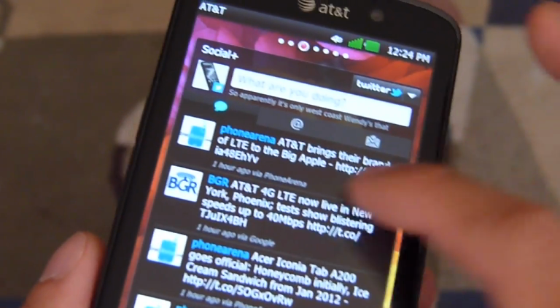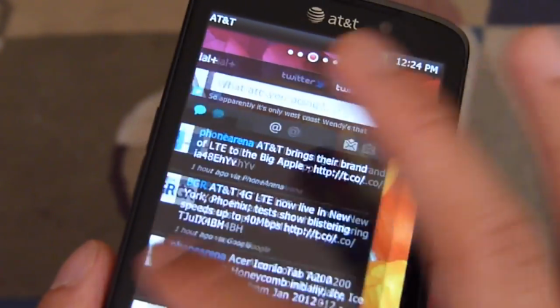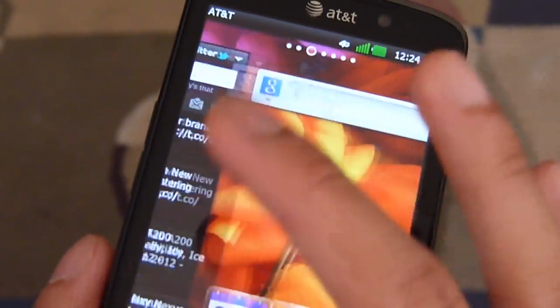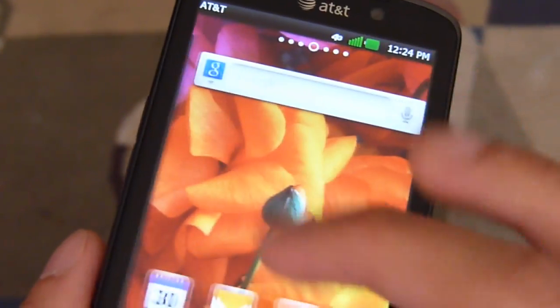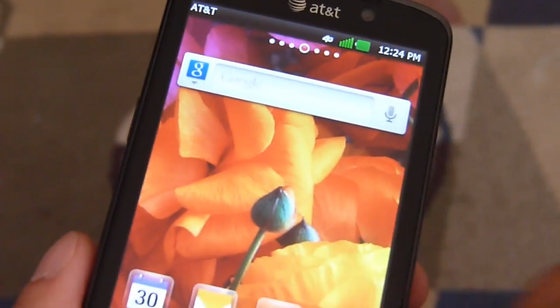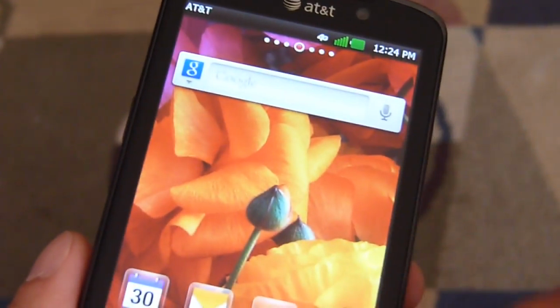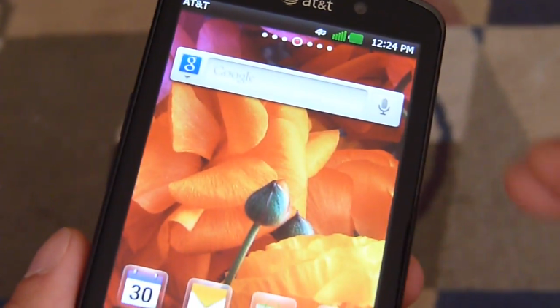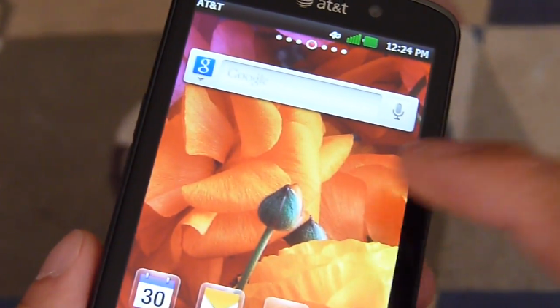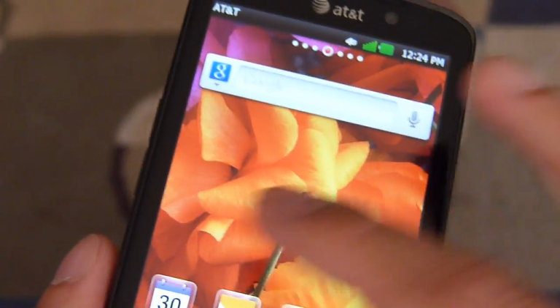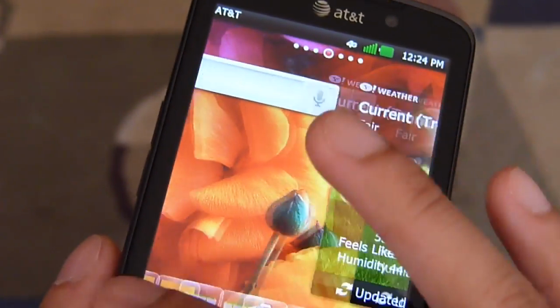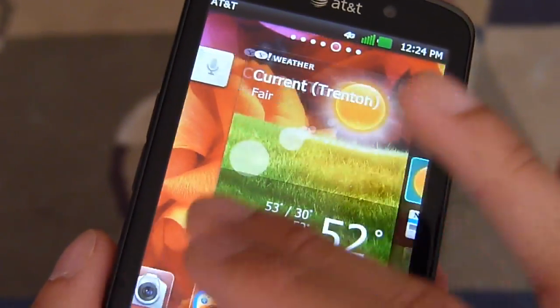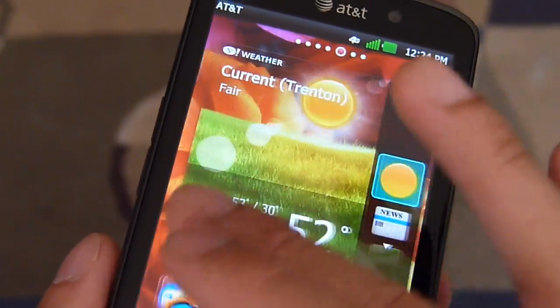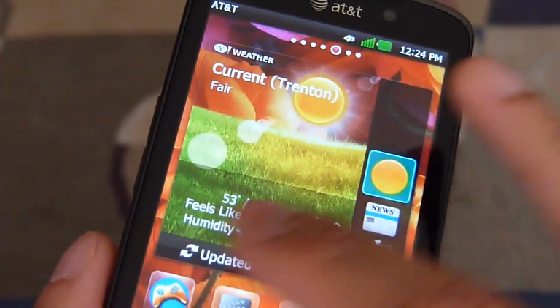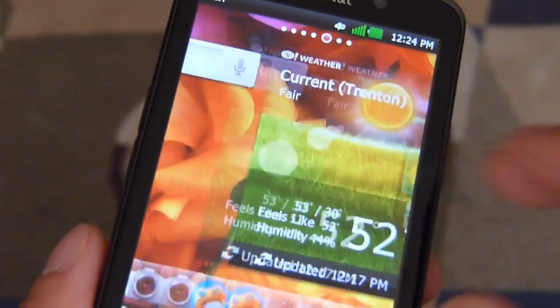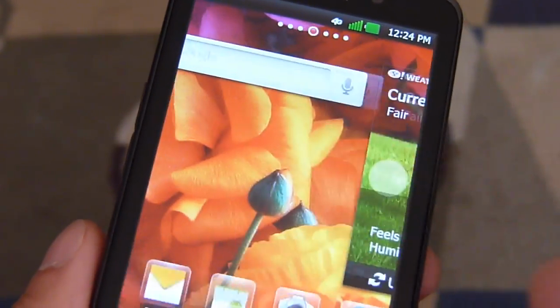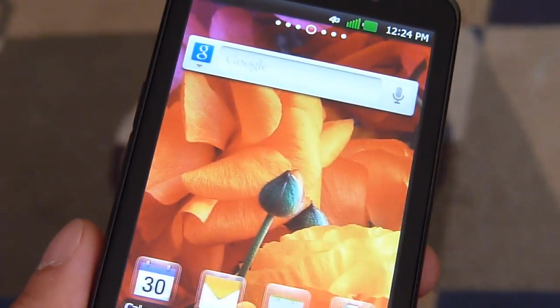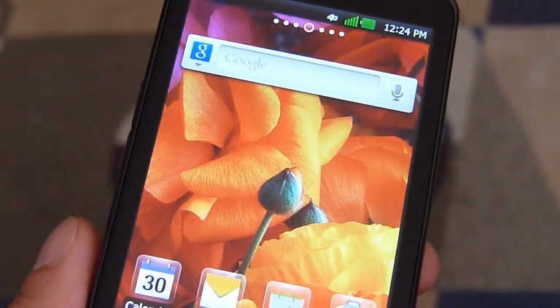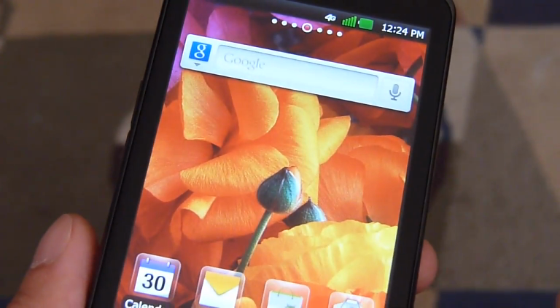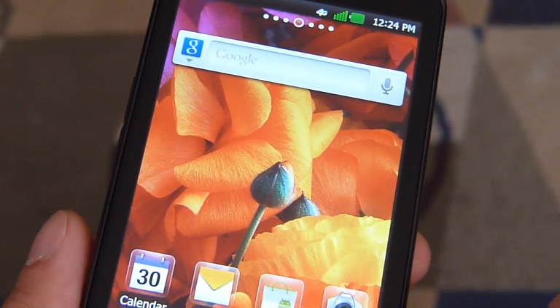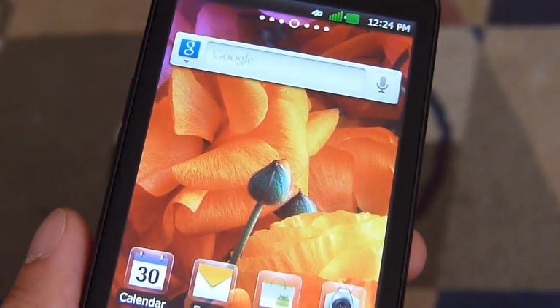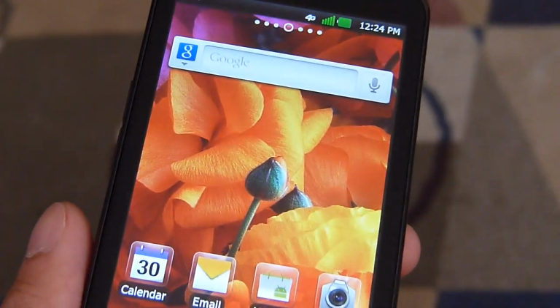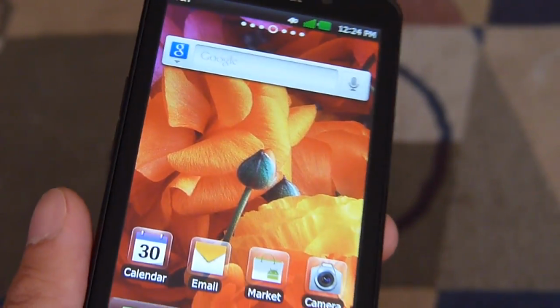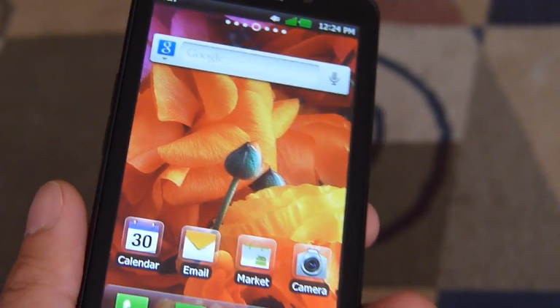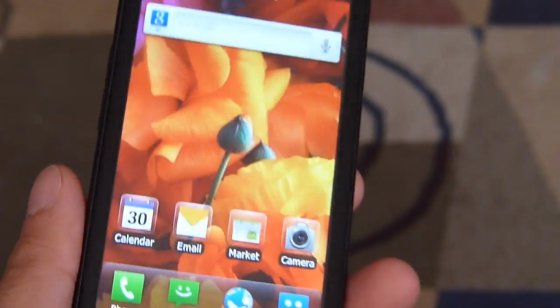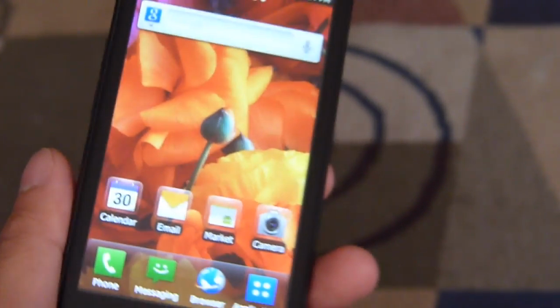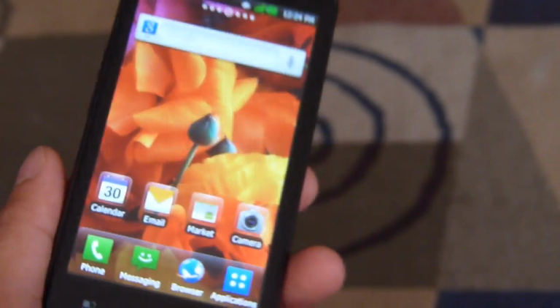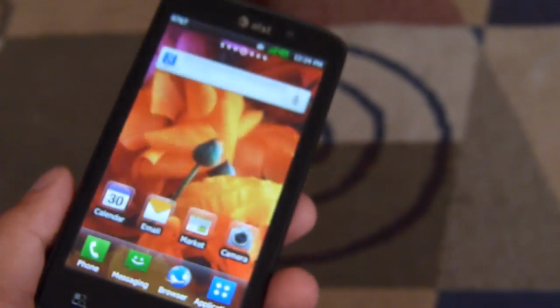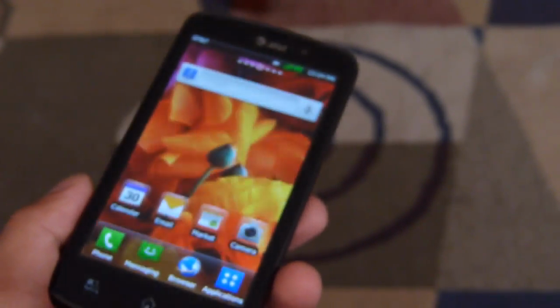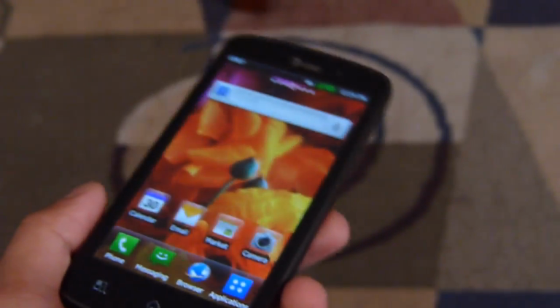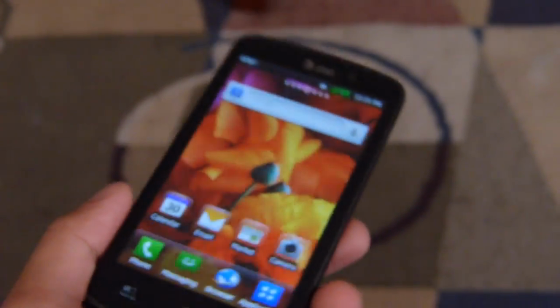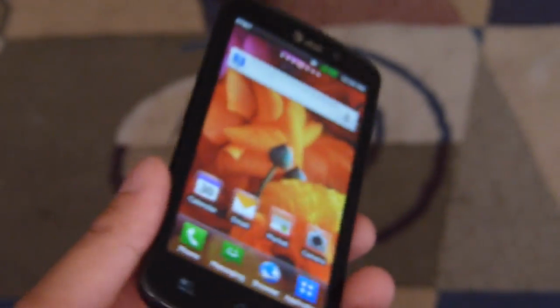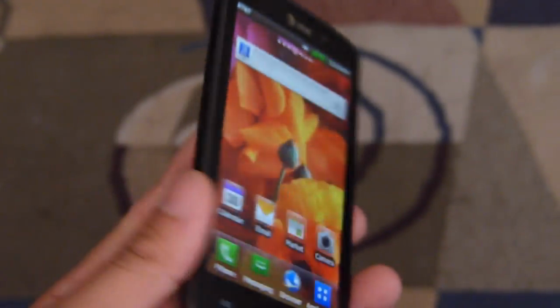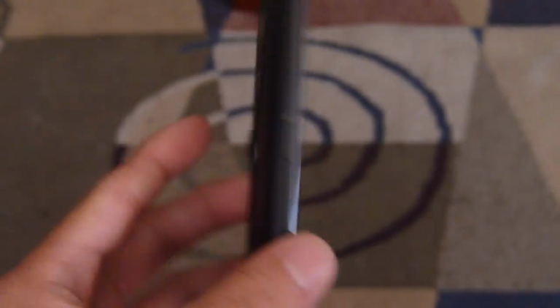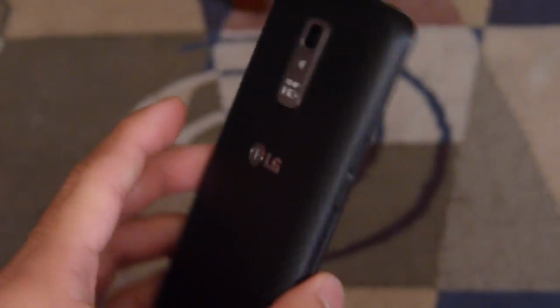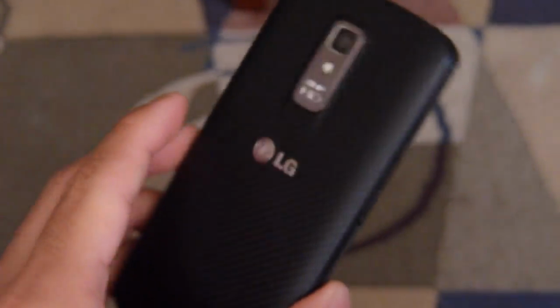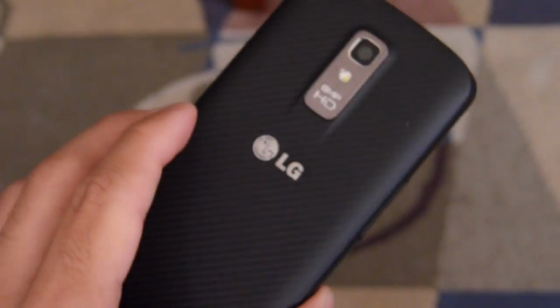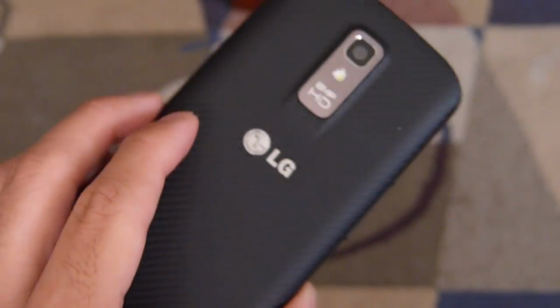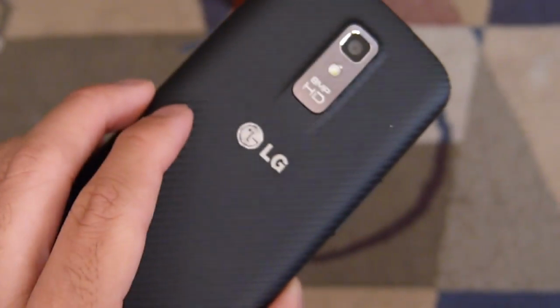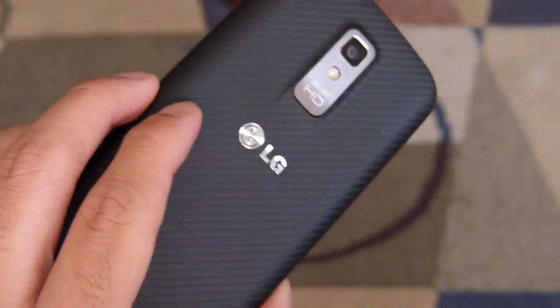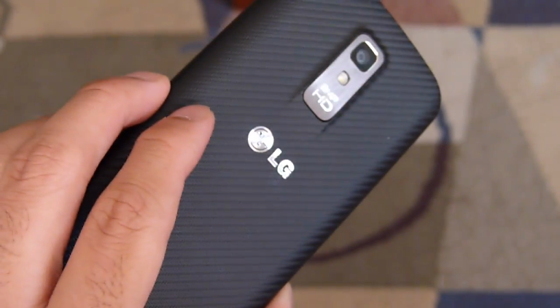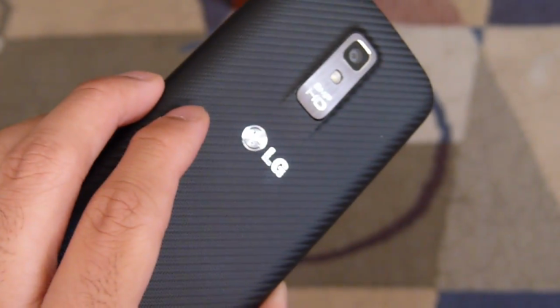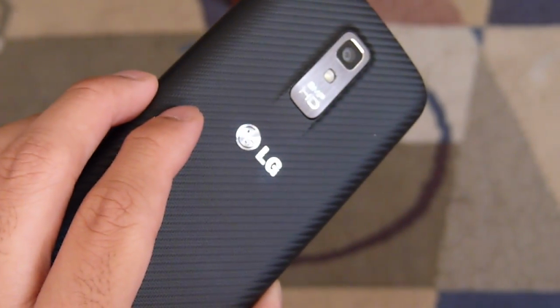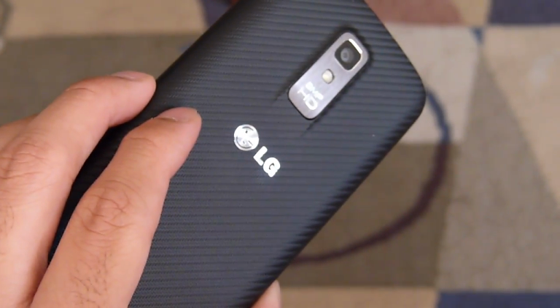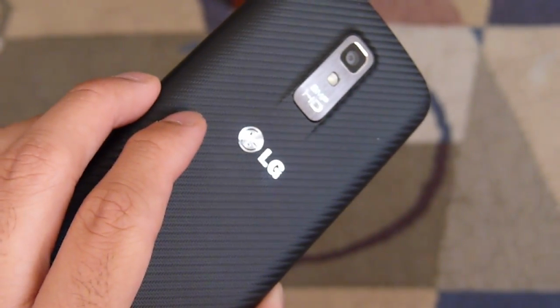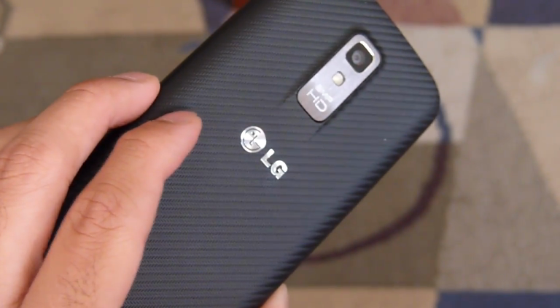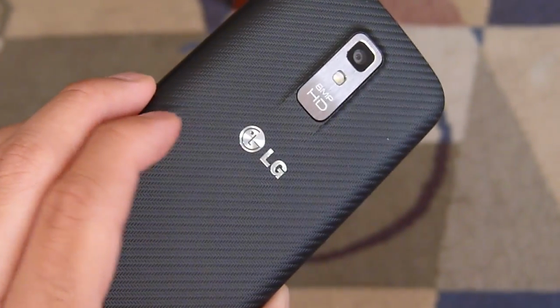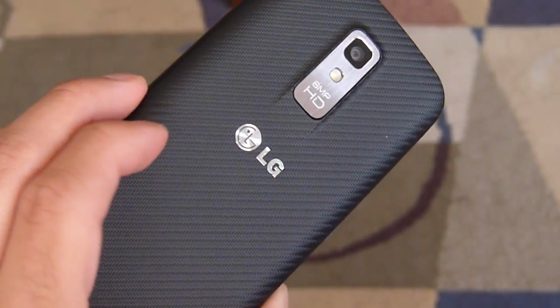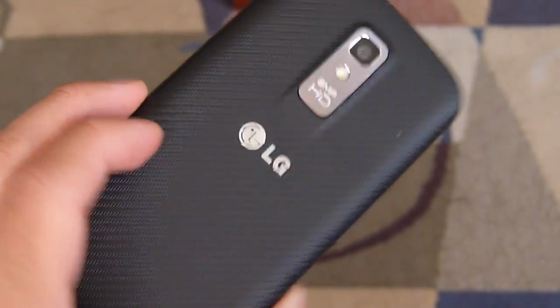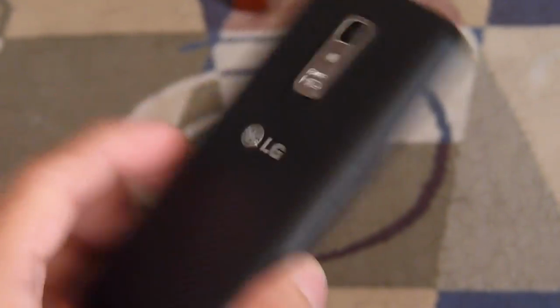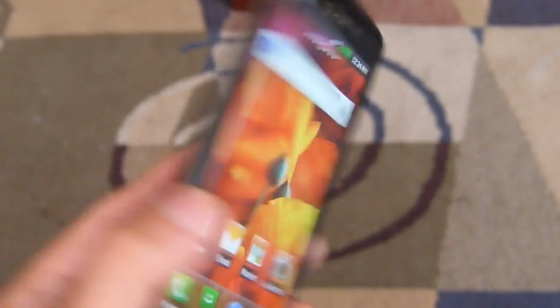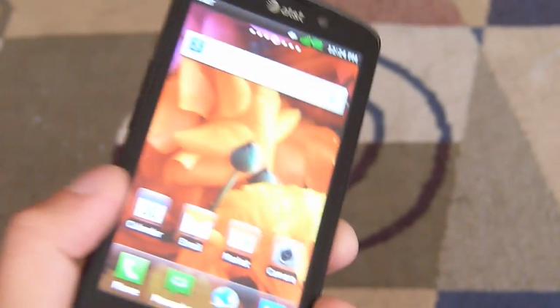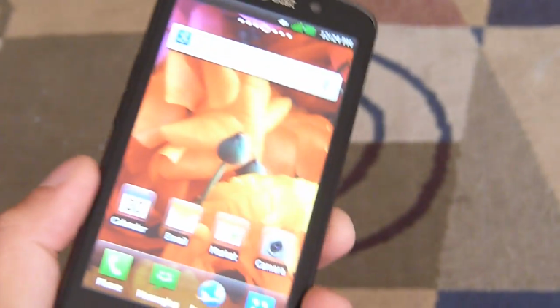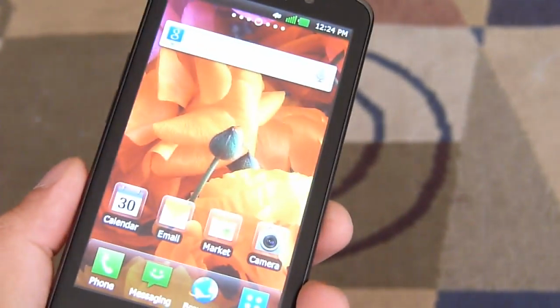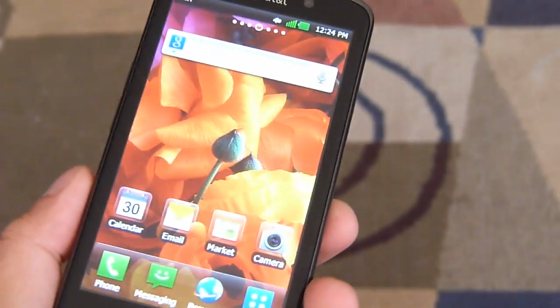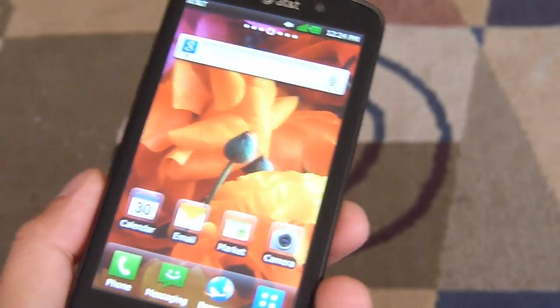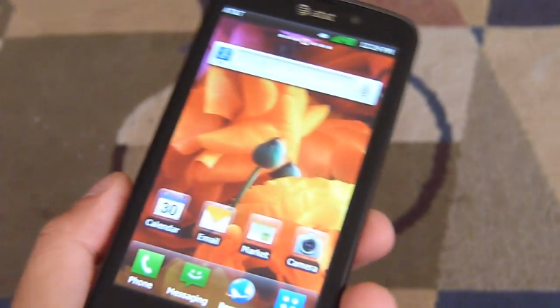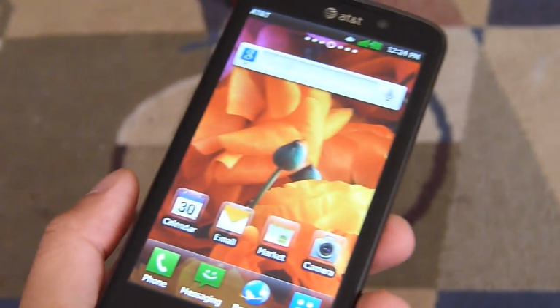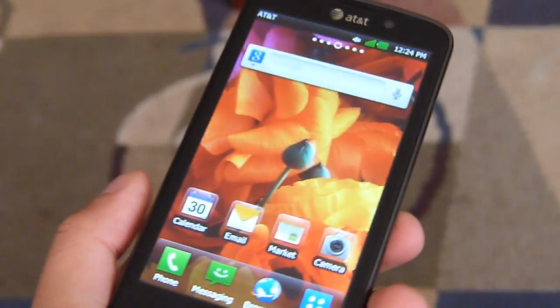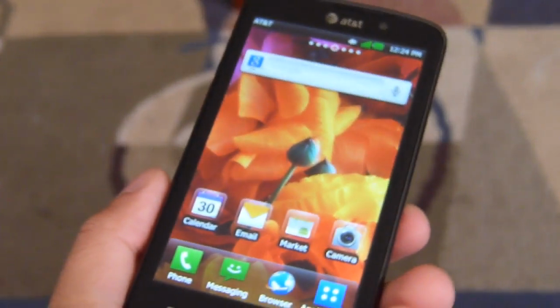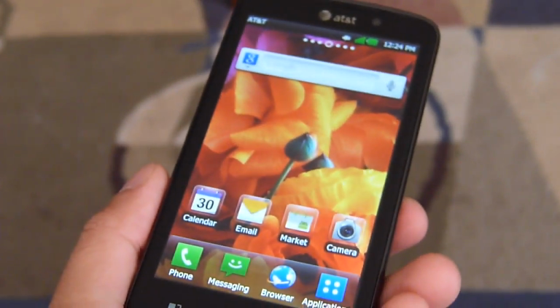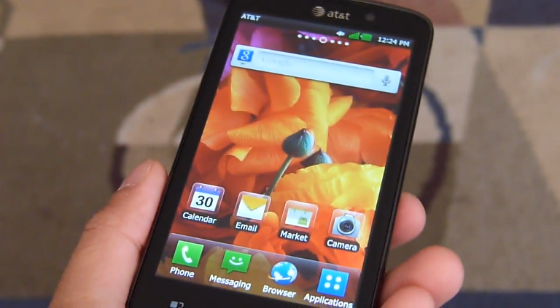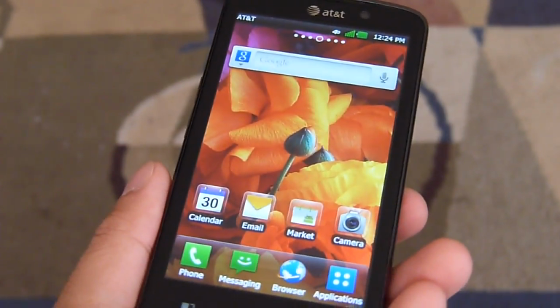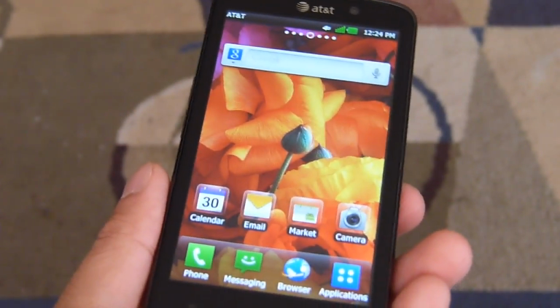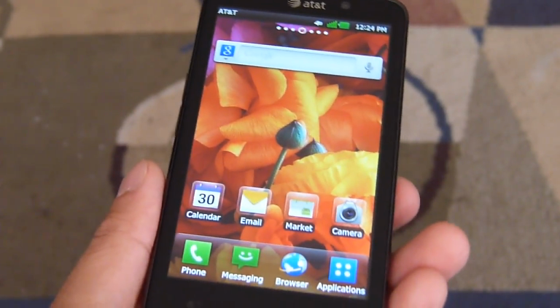We'll be testing out more to see how it handles. But in the meantime, if you'd like to learn more about the LG Nitro HD, you can check out our website, phonearena.com.